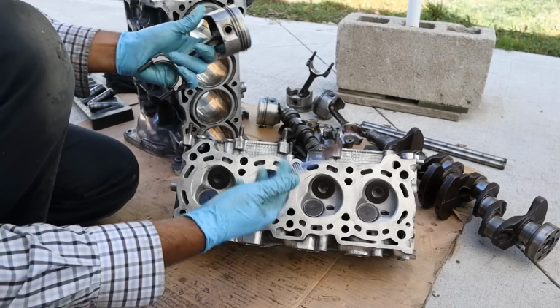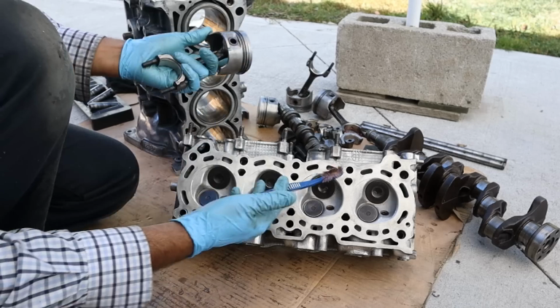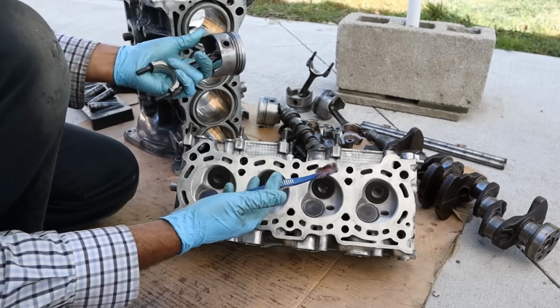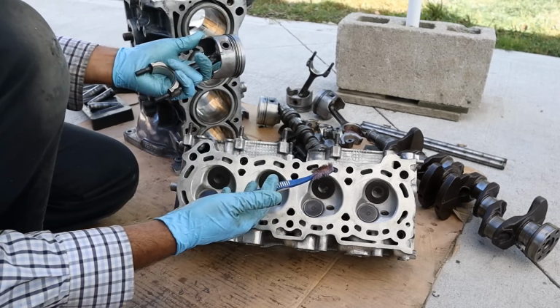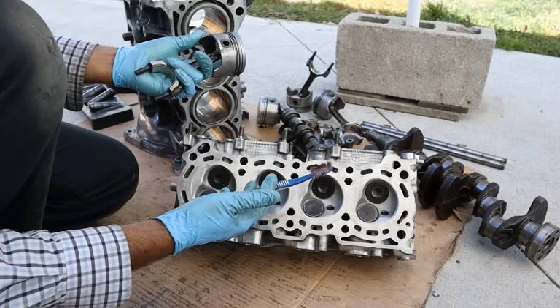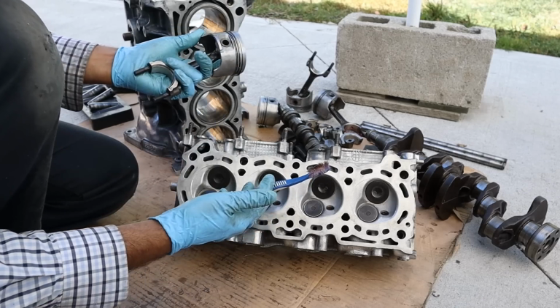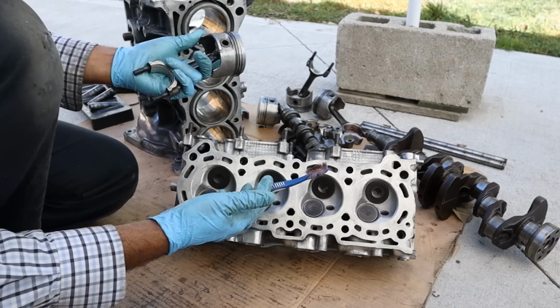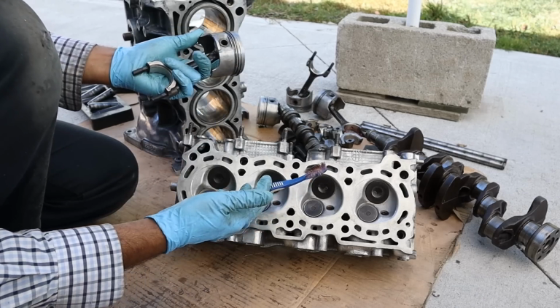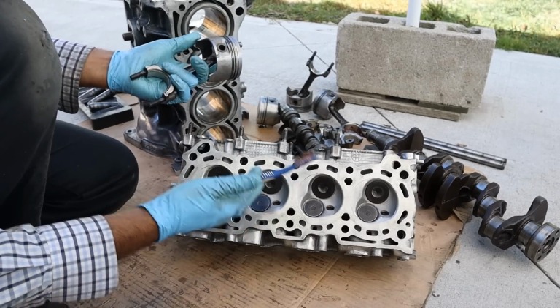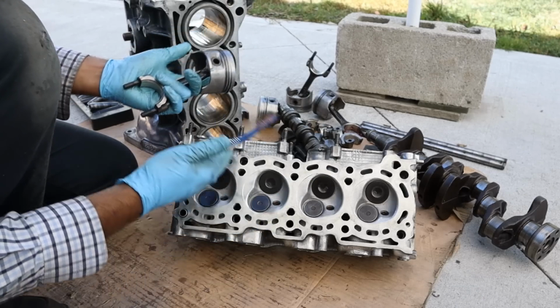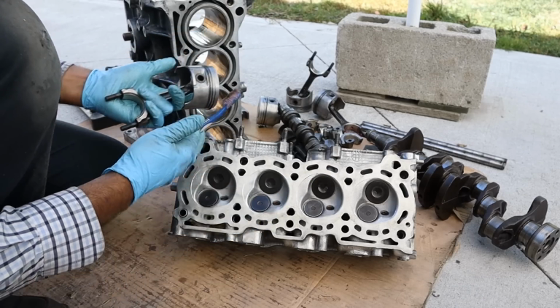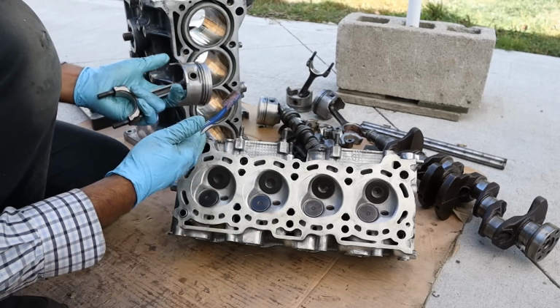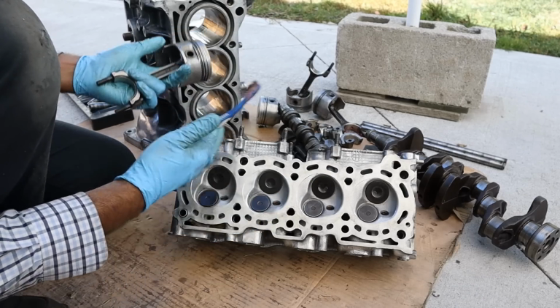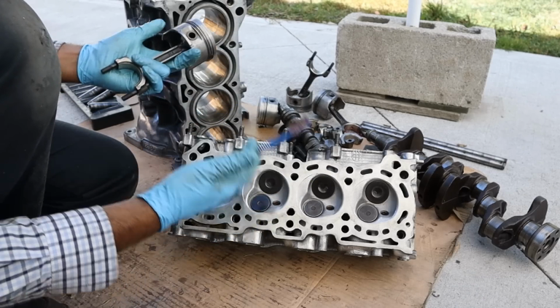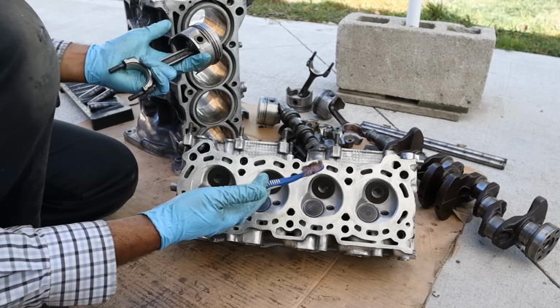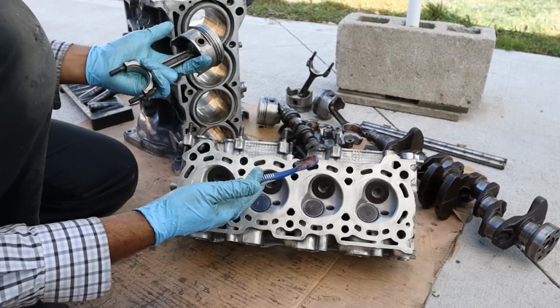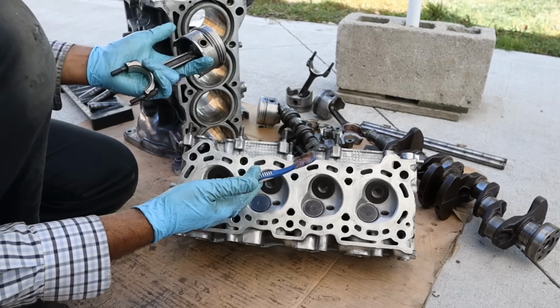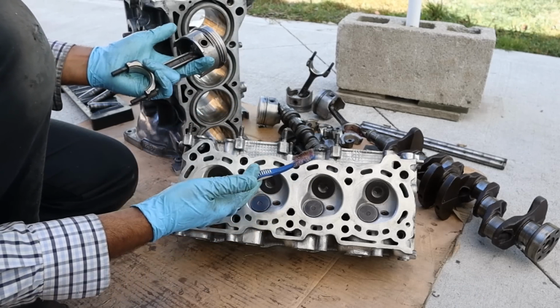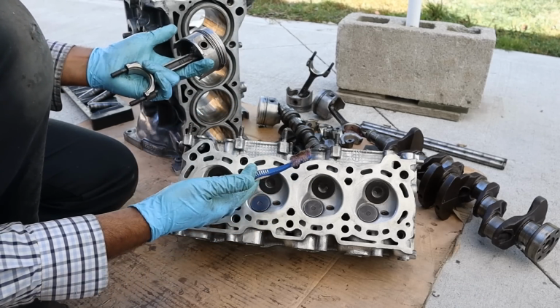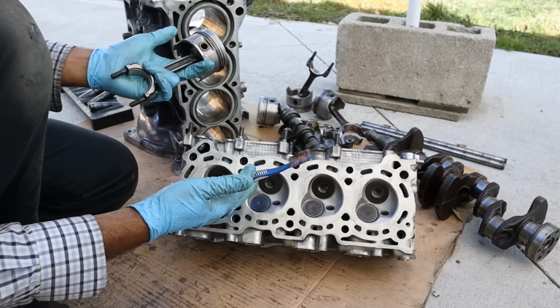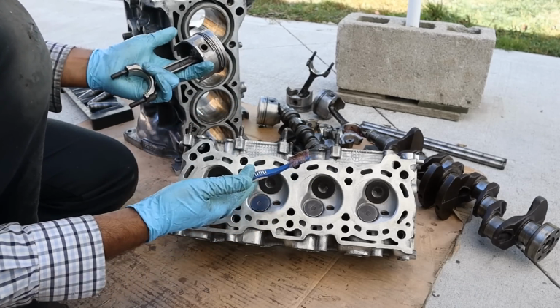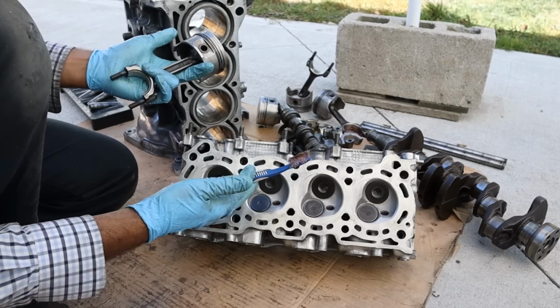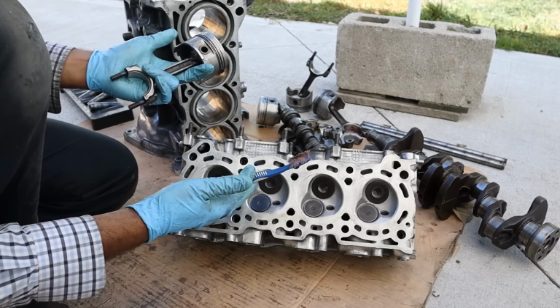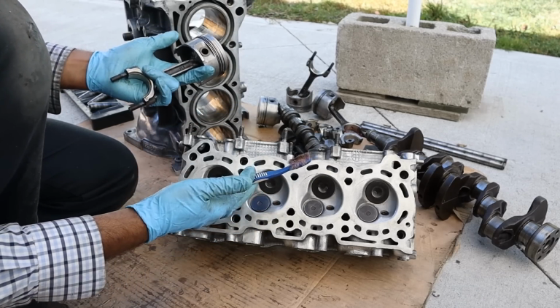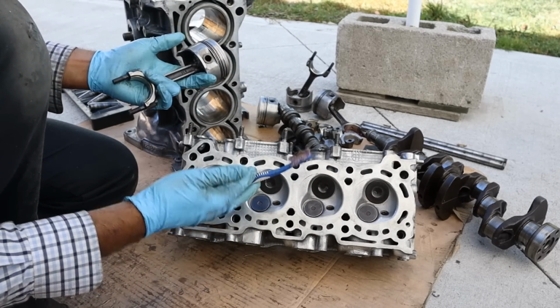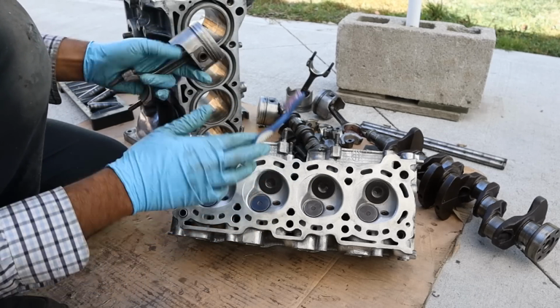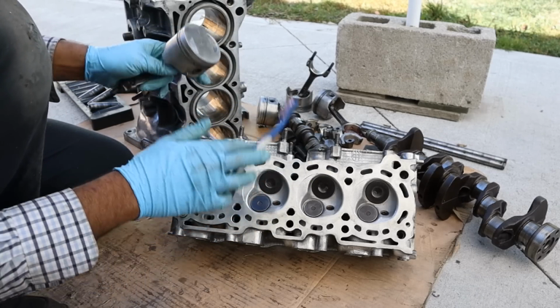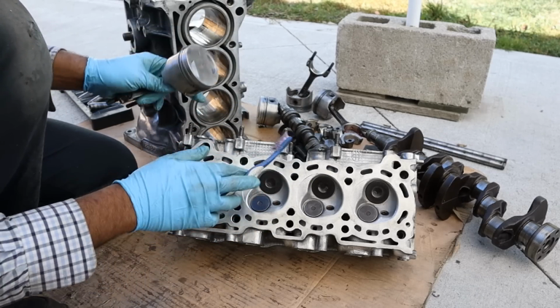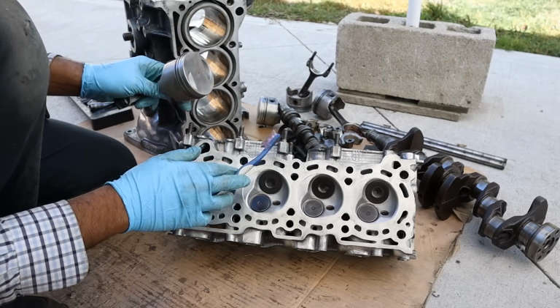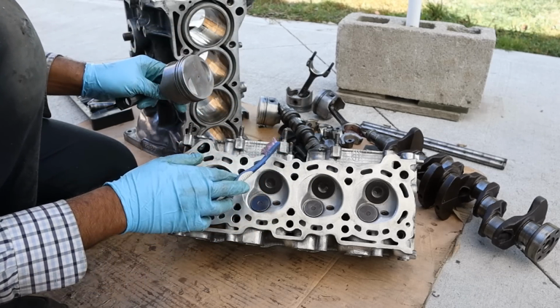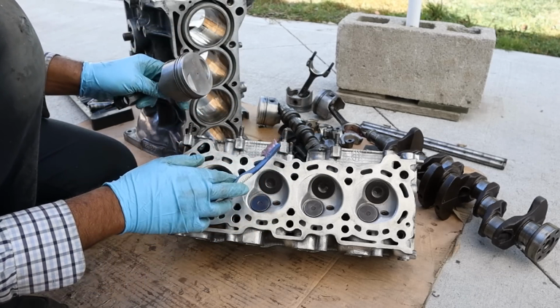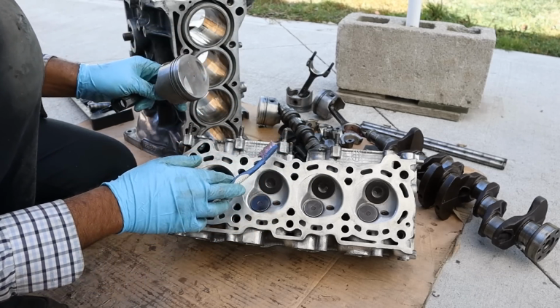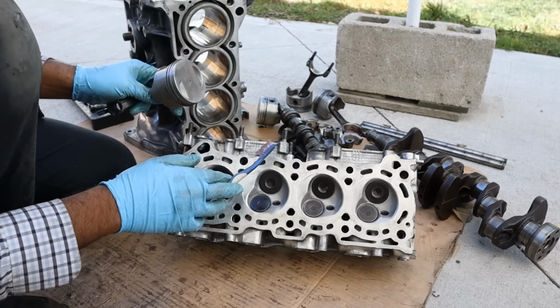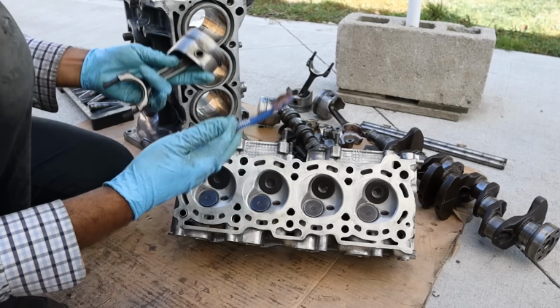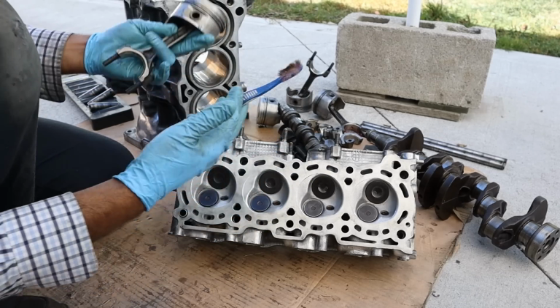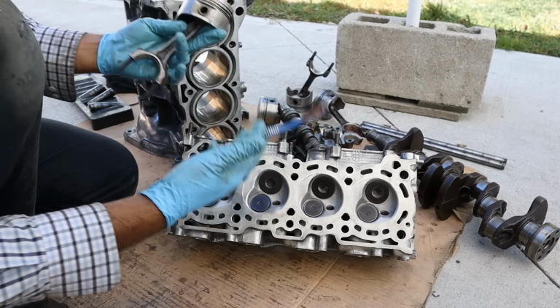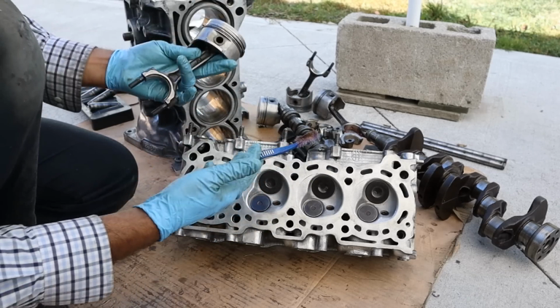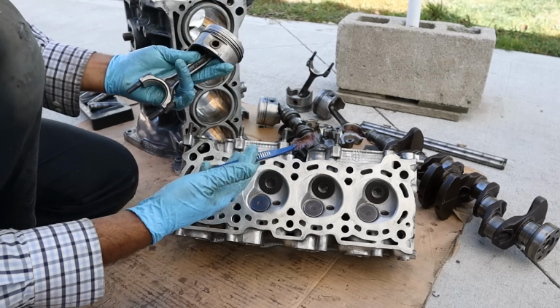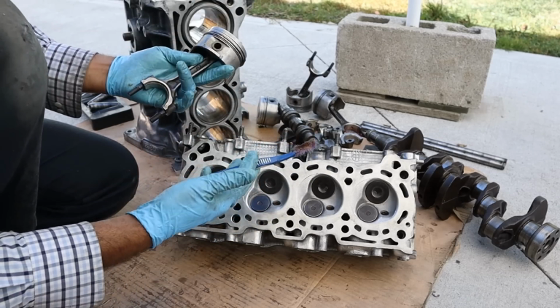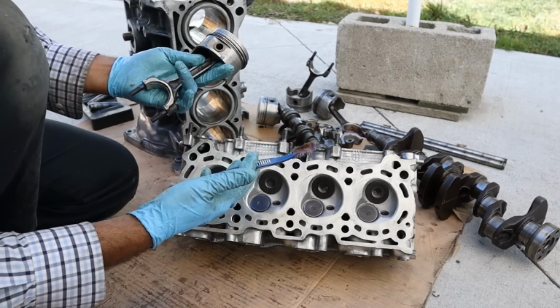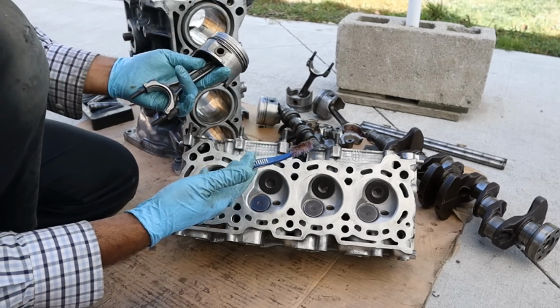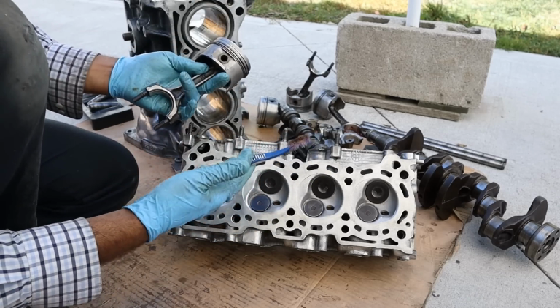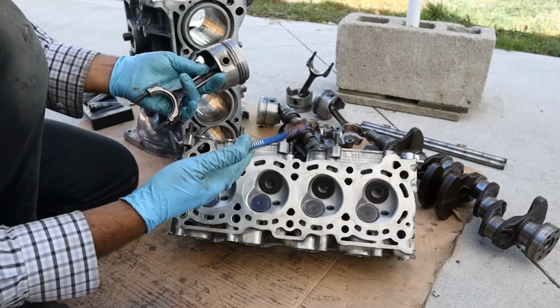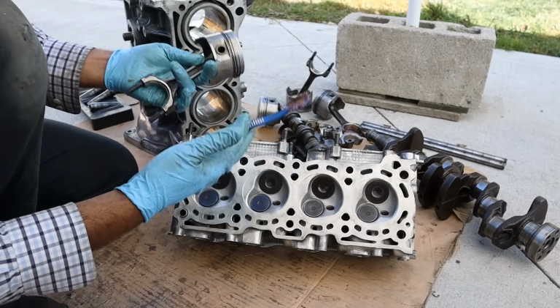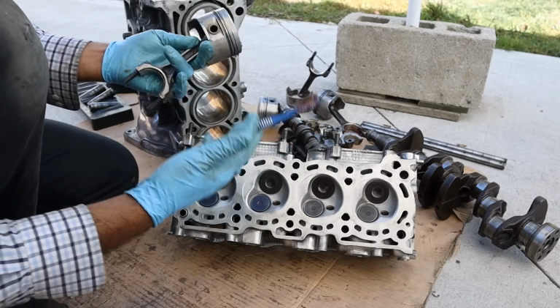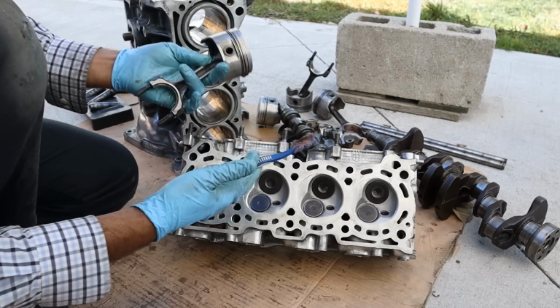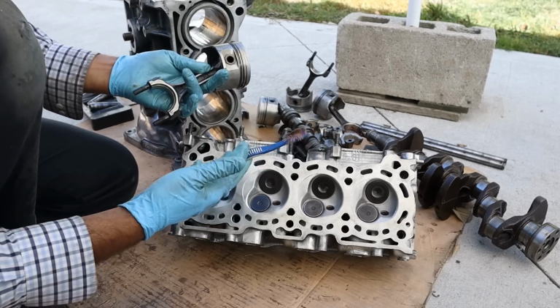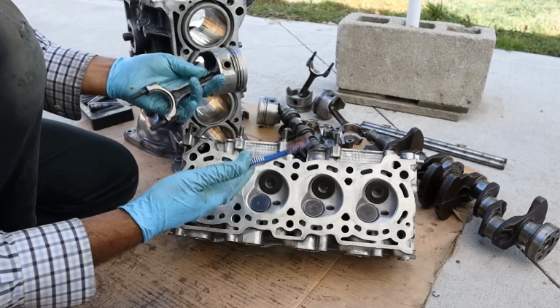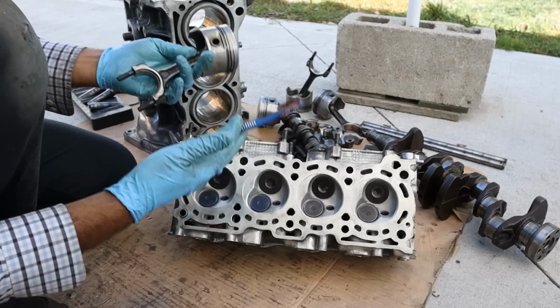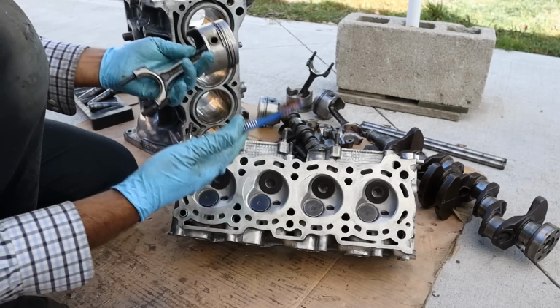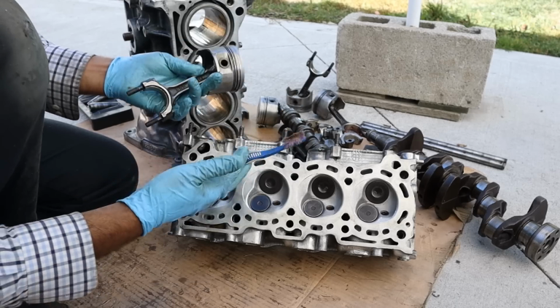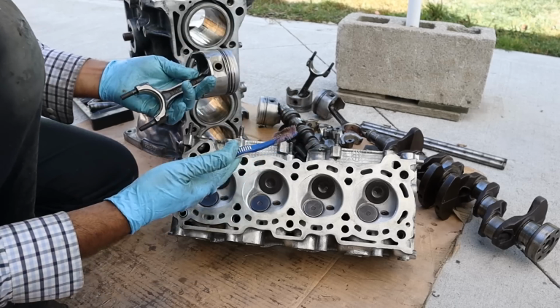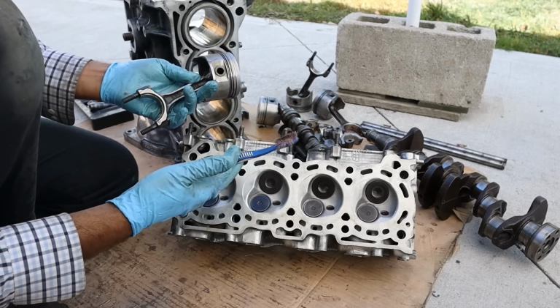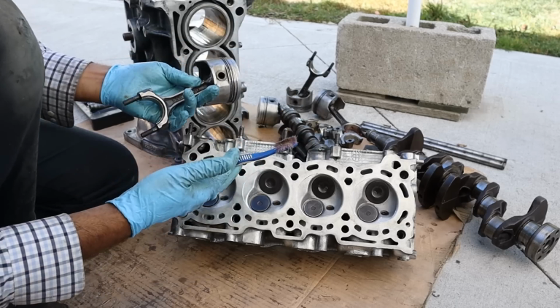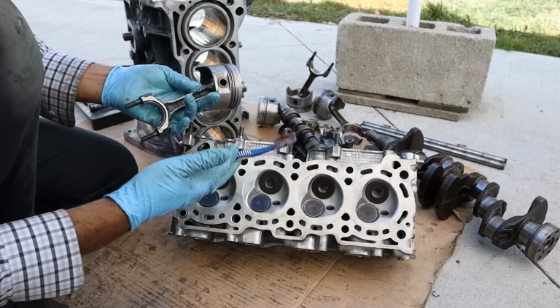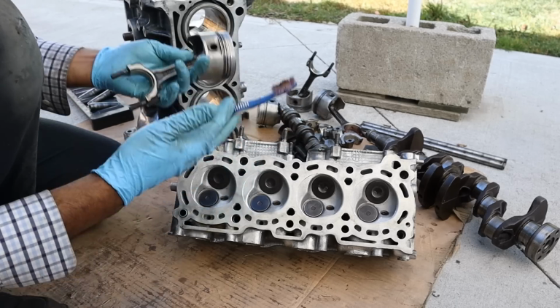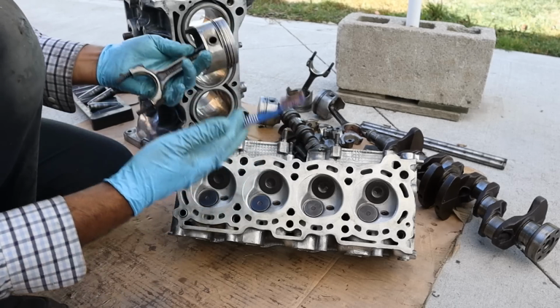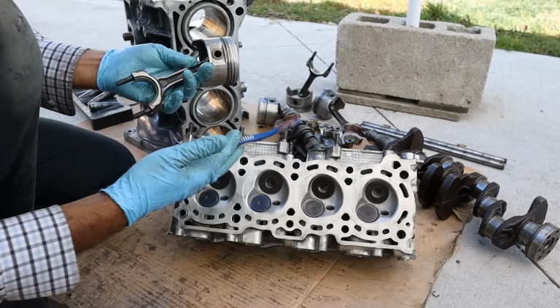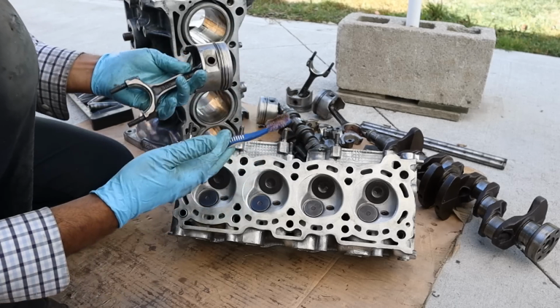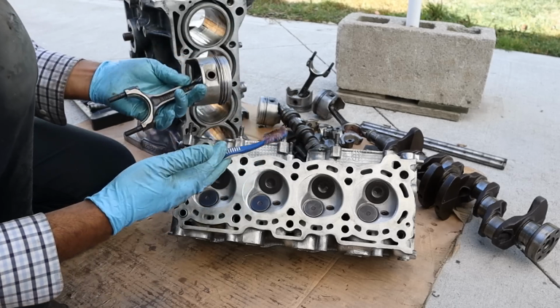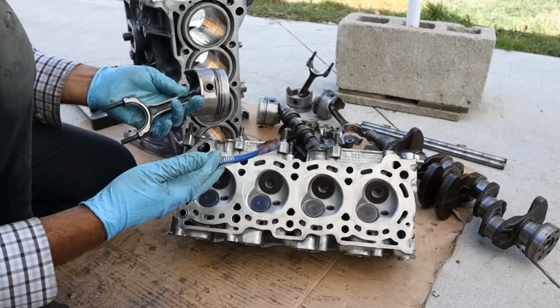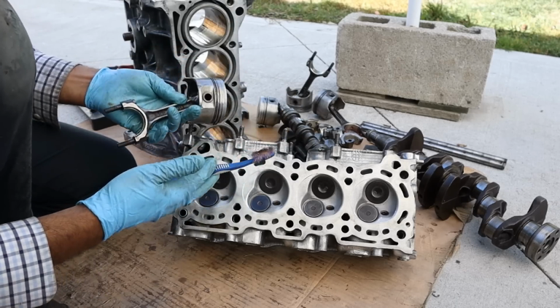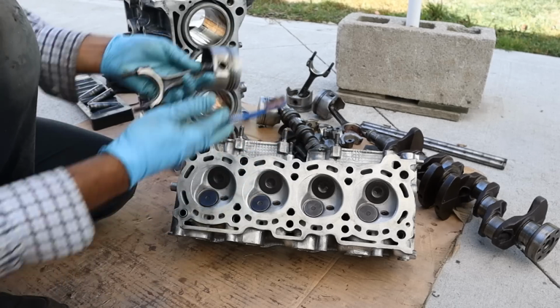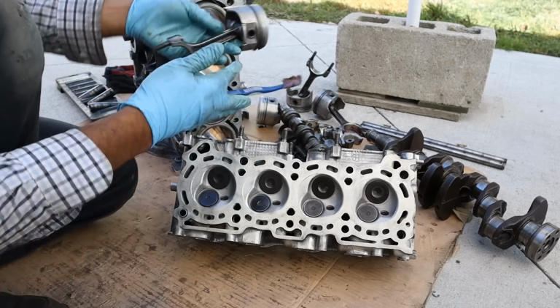And that's pretty much what's inside of the Suzuki G13 engine and how it works. Make sure you subscribe if you want to see more videos just like this one.